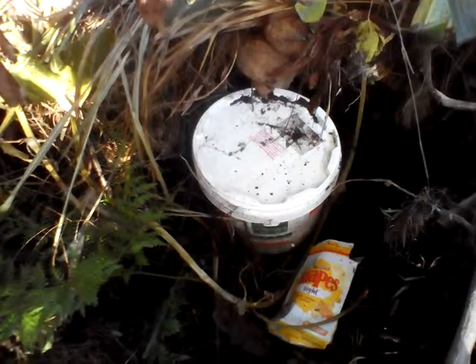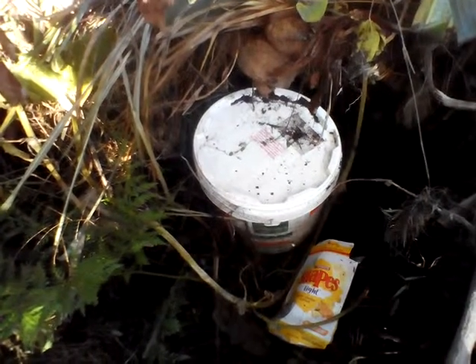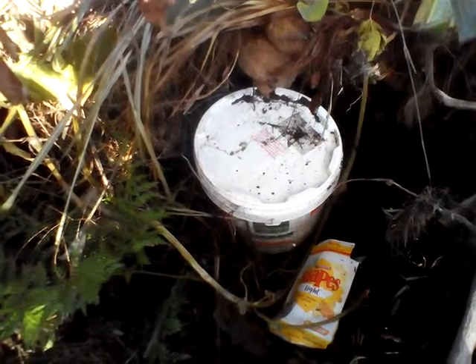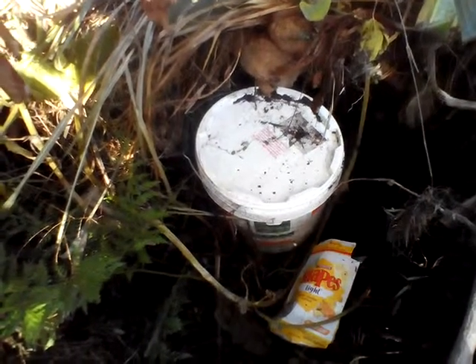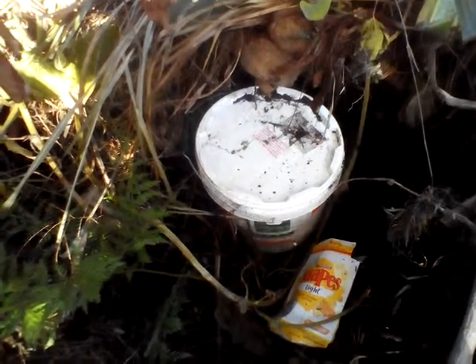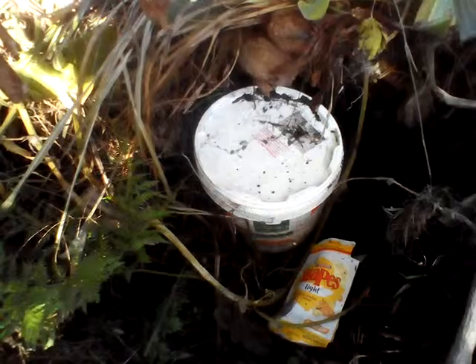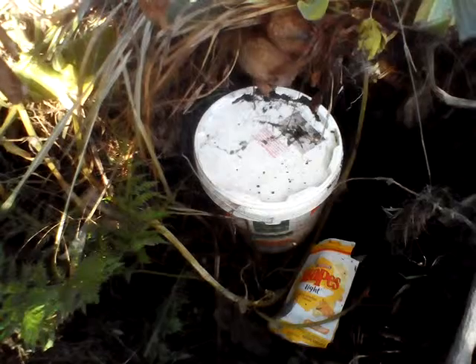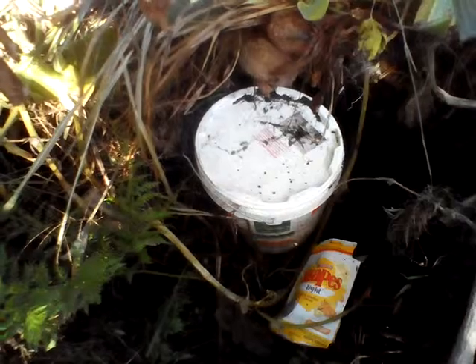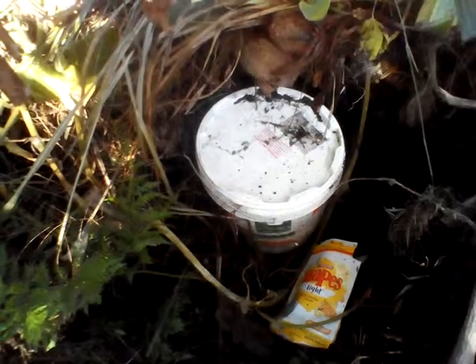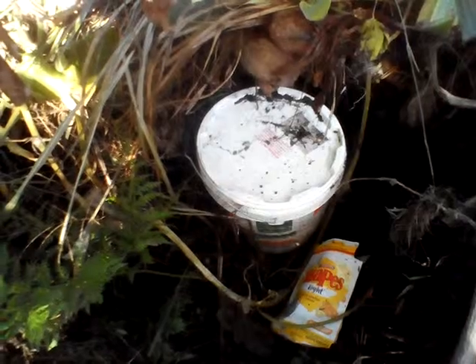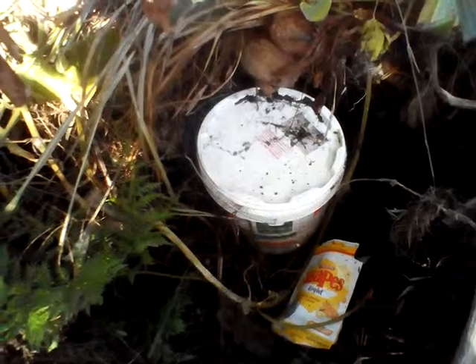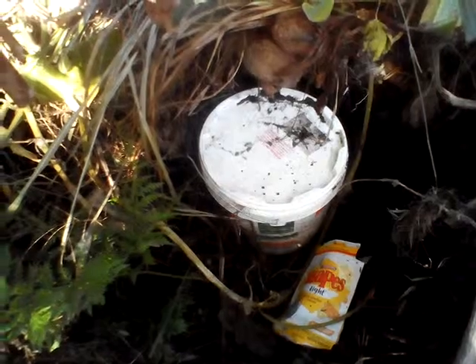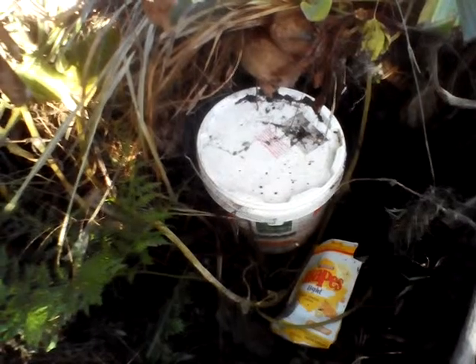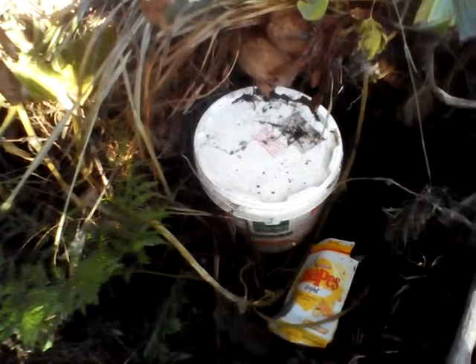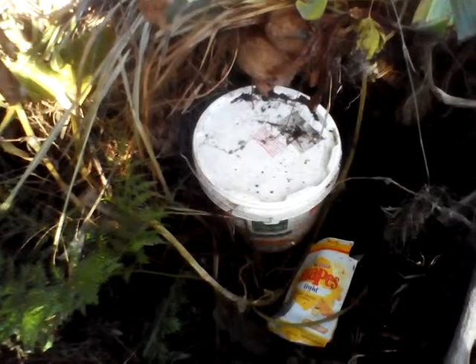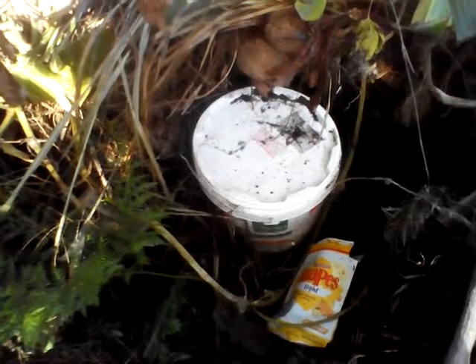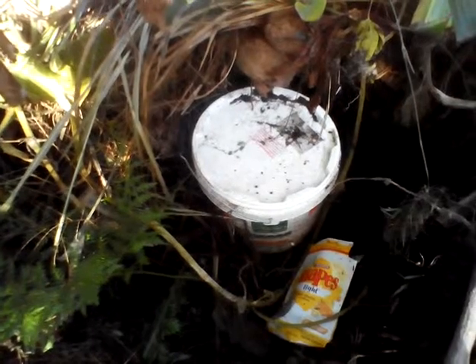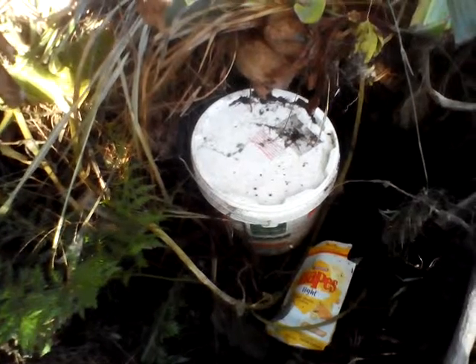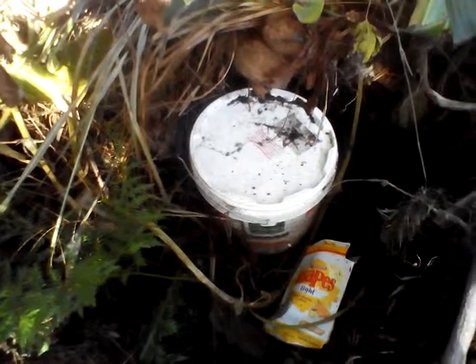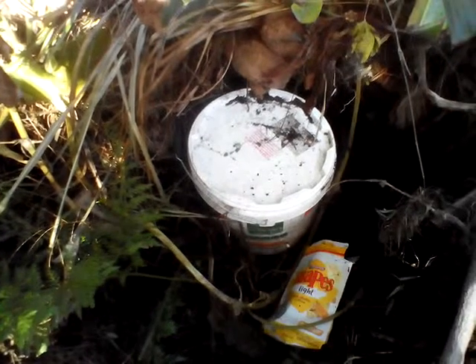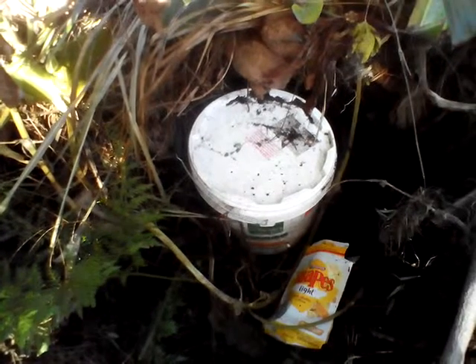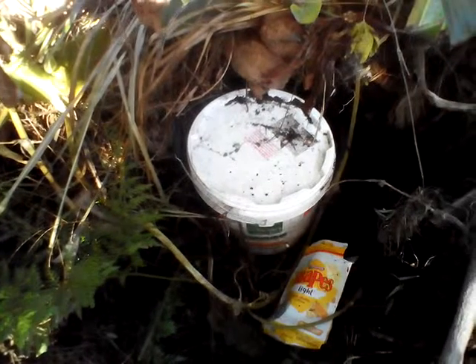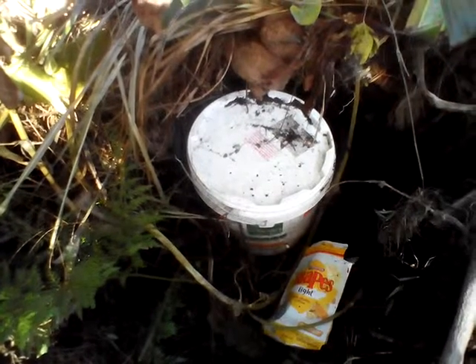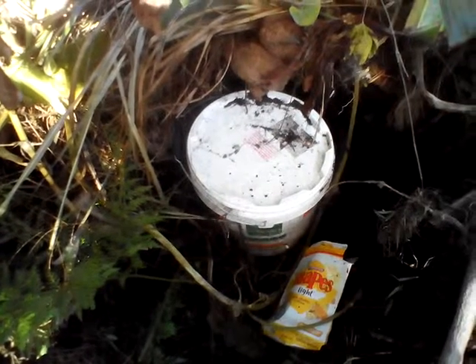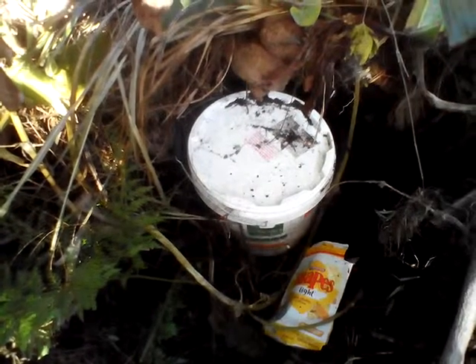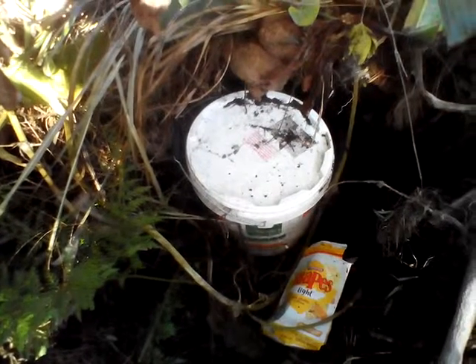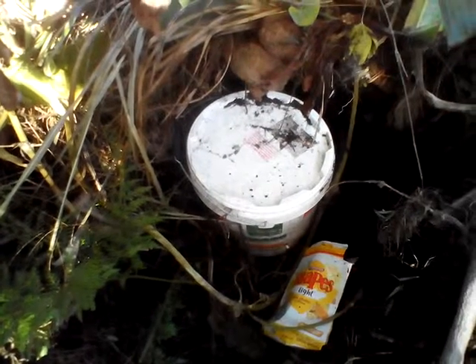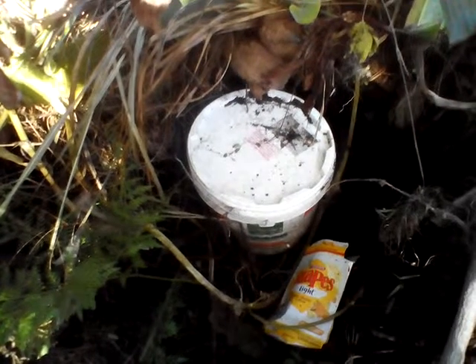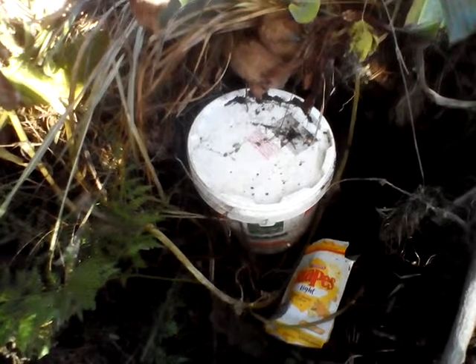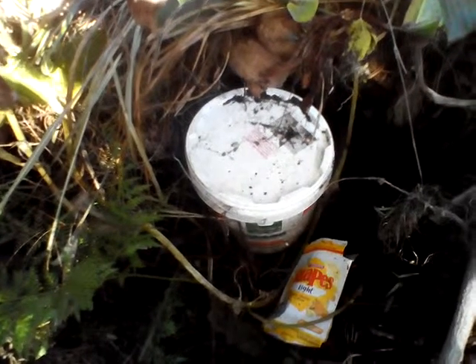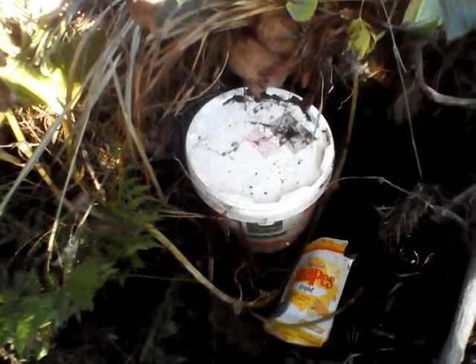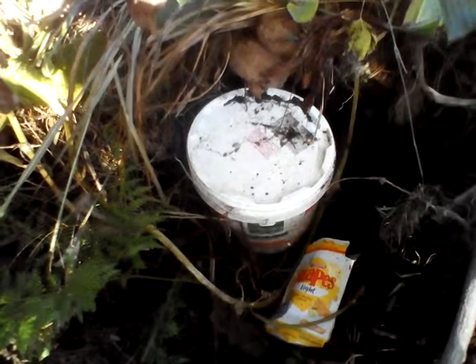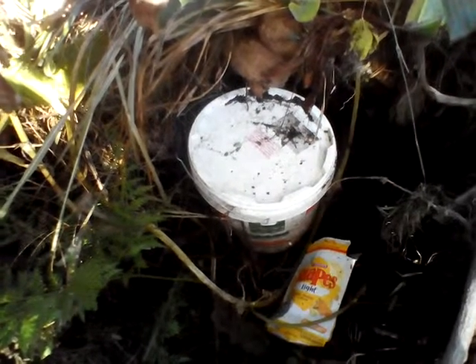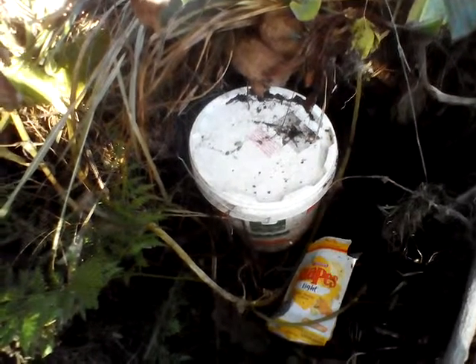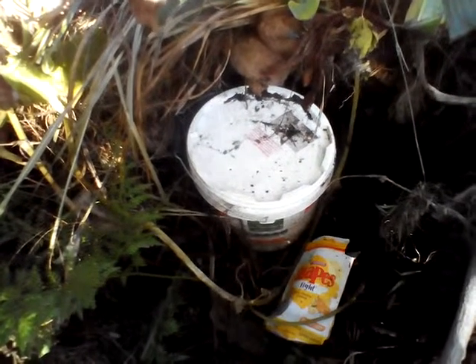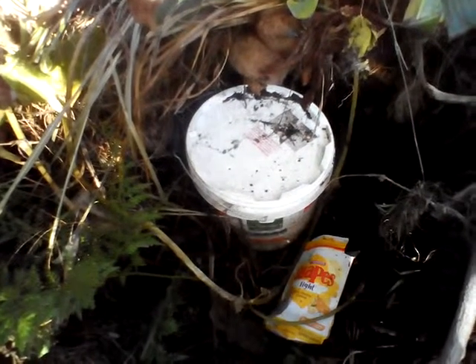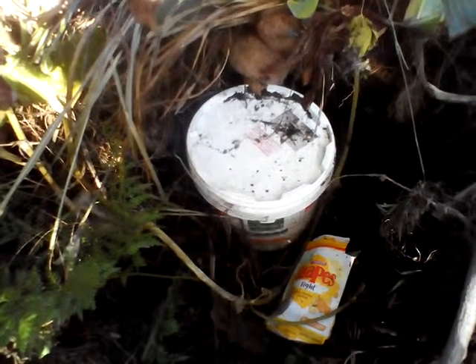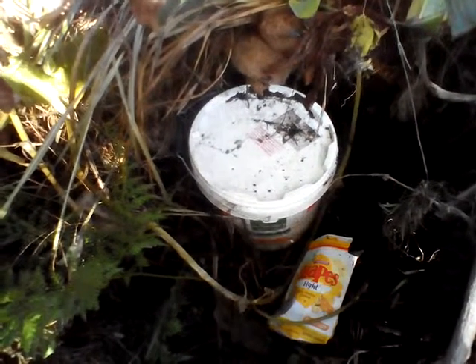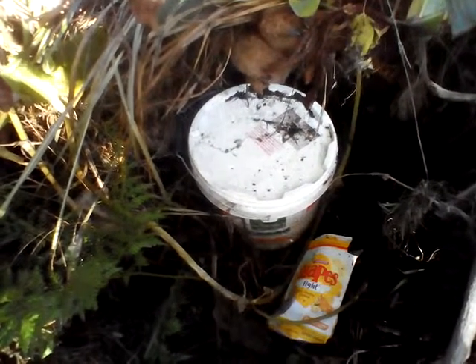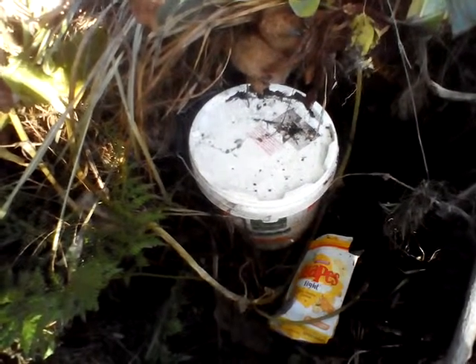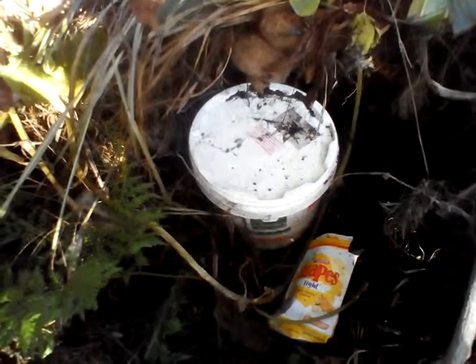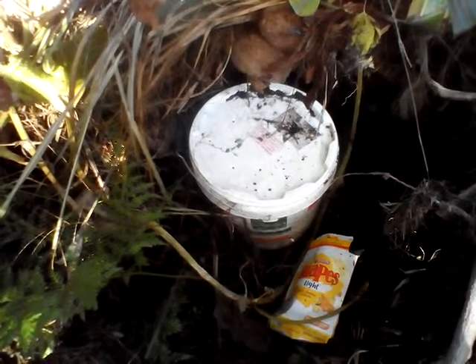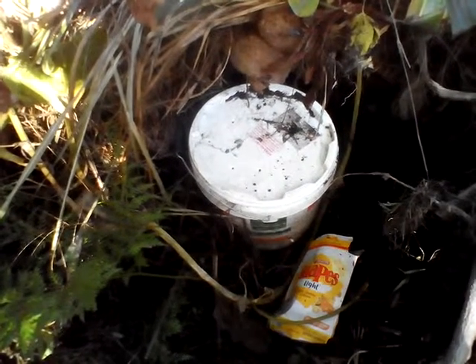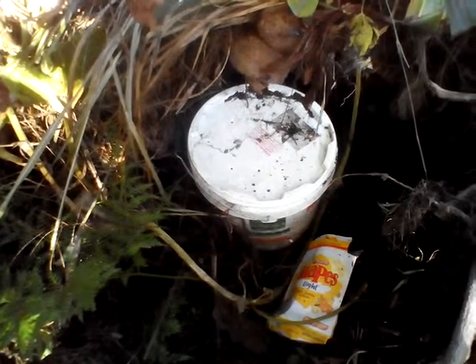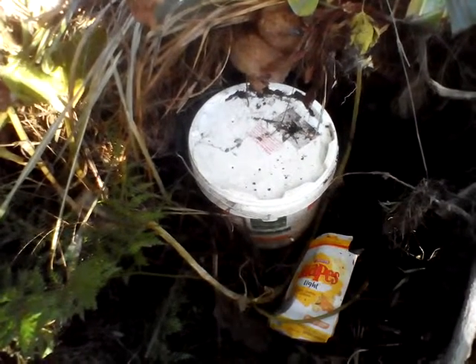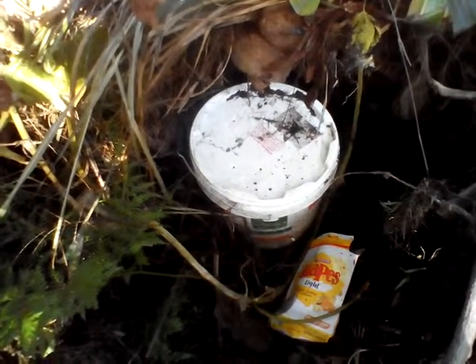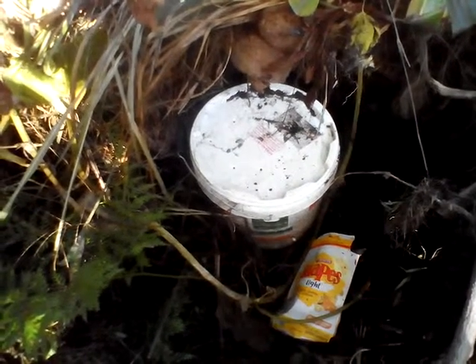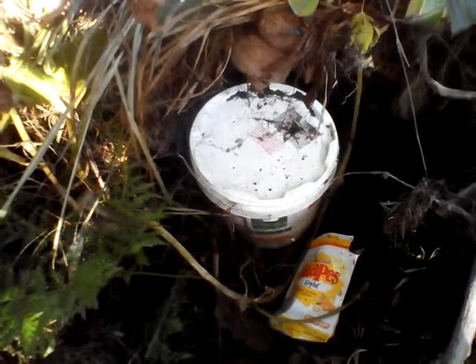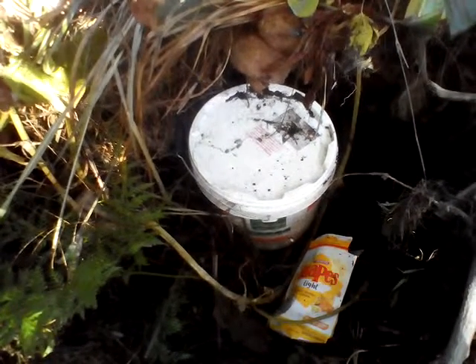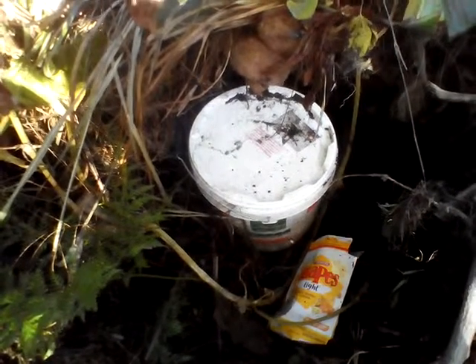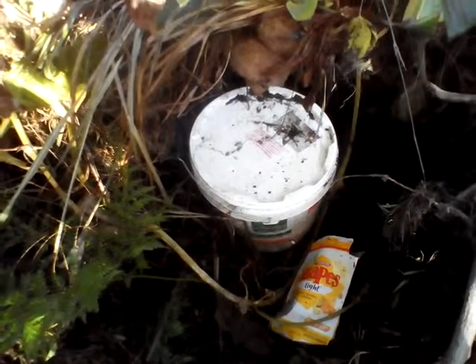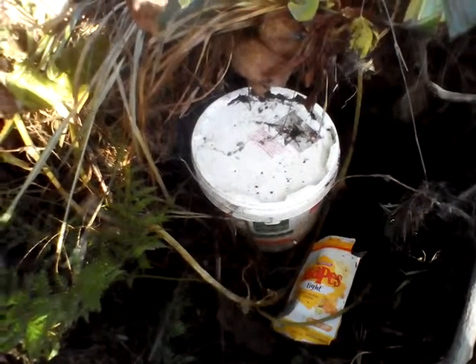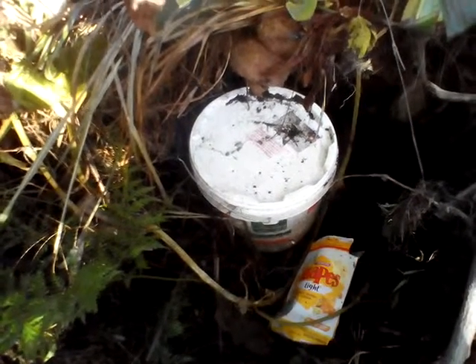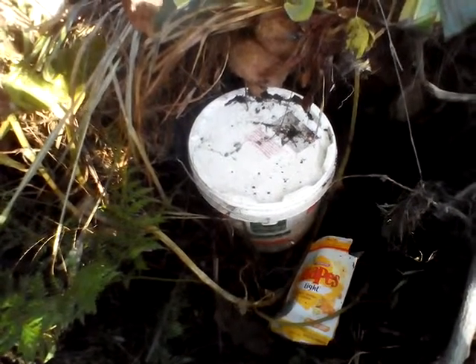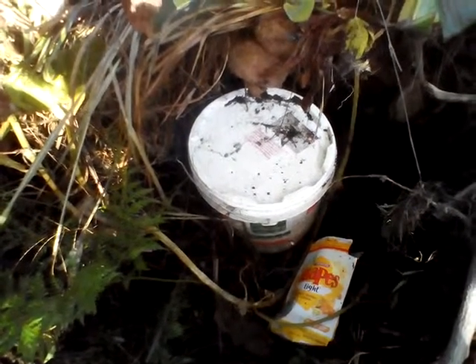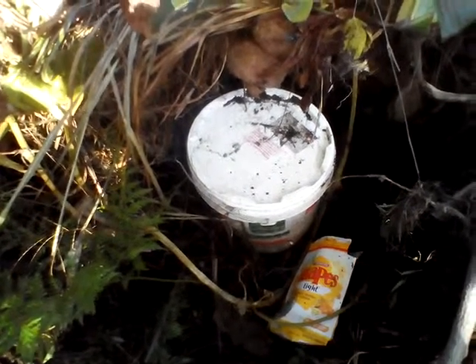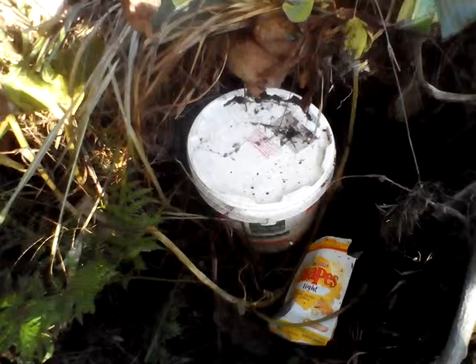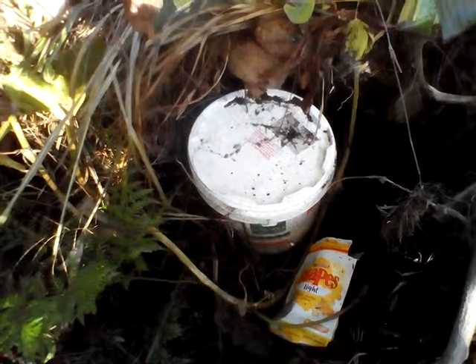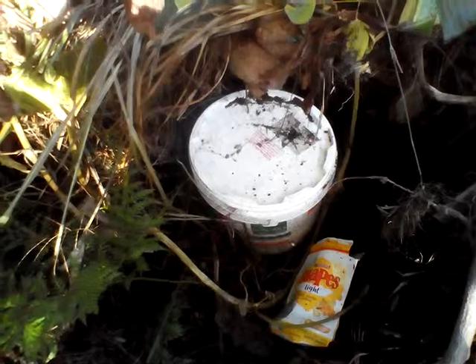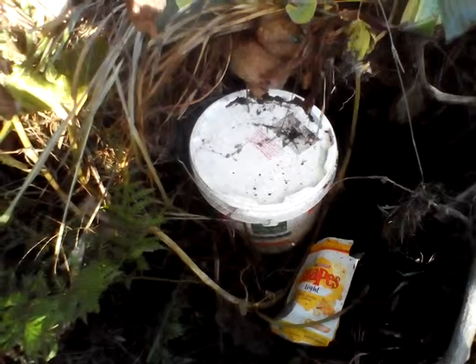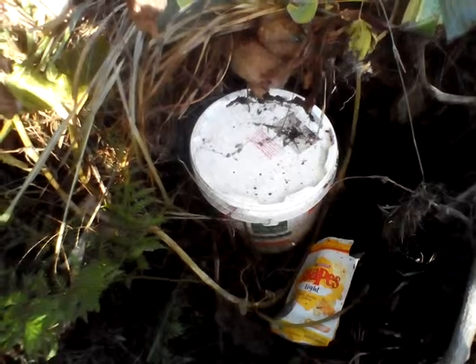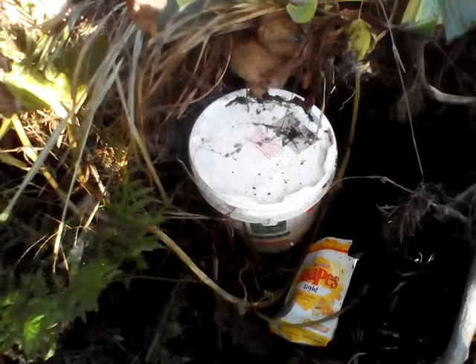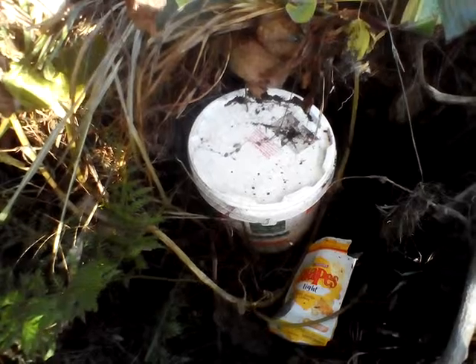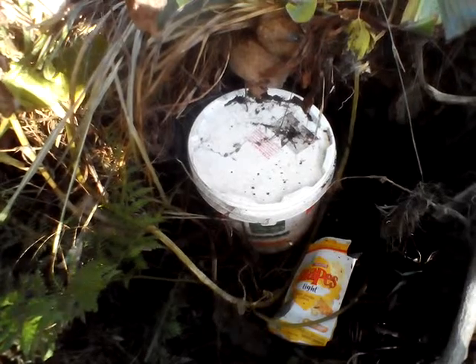In about two weeks that little bucket will have about a hundred worms in it. Yeah, it's a decent way to transport worms from one place to another.